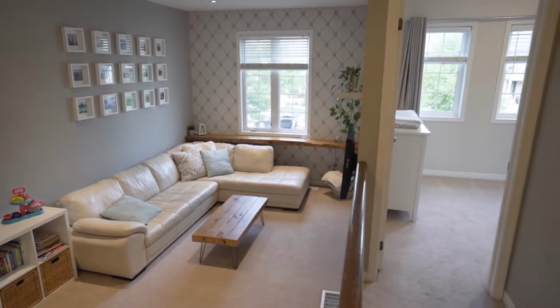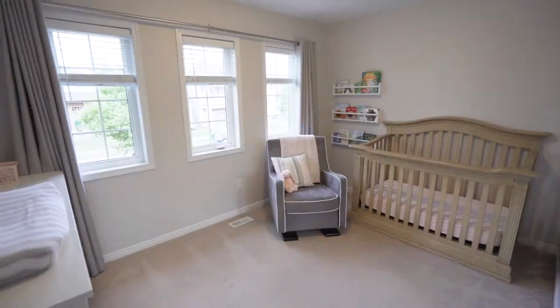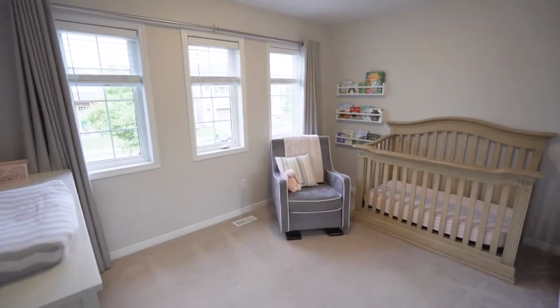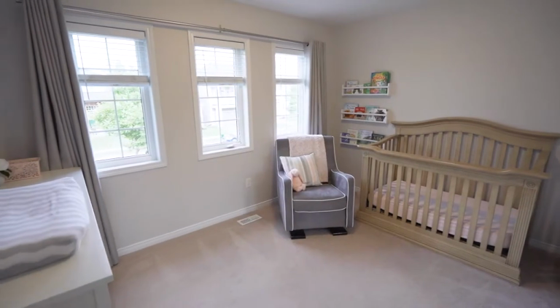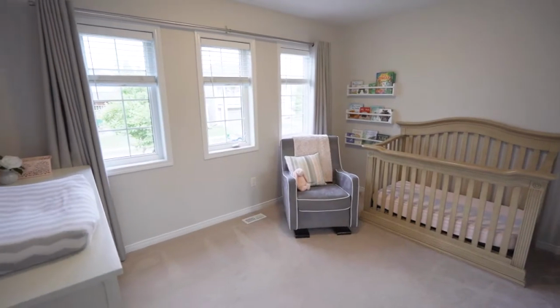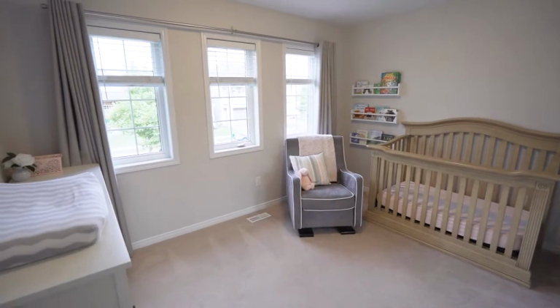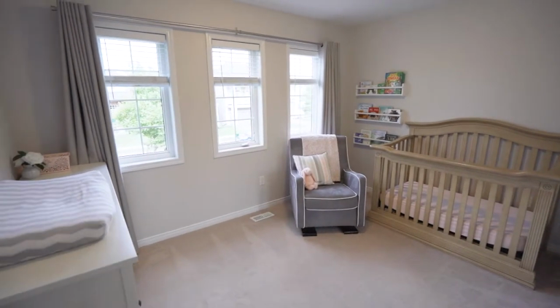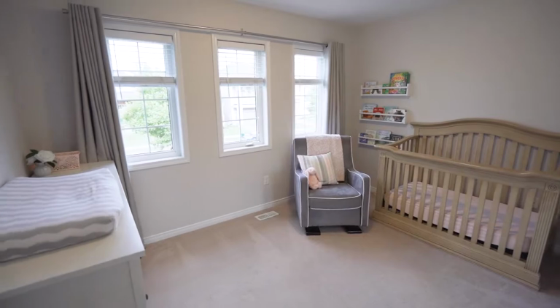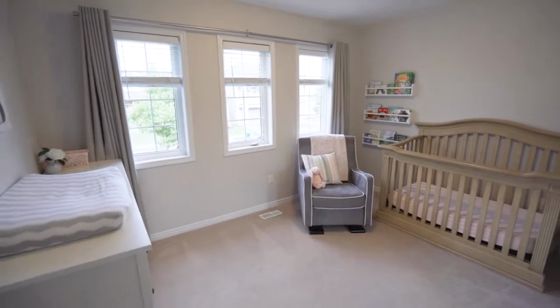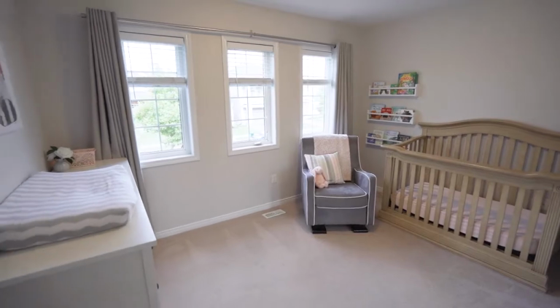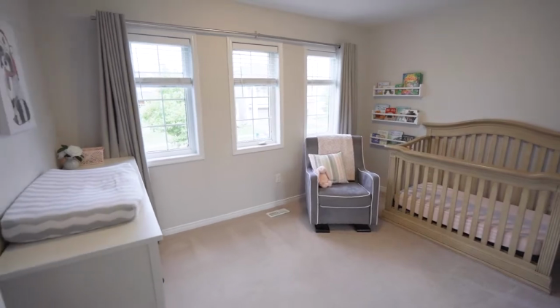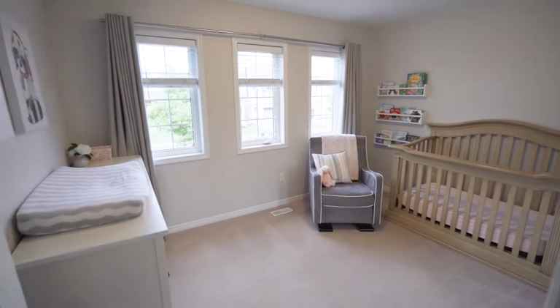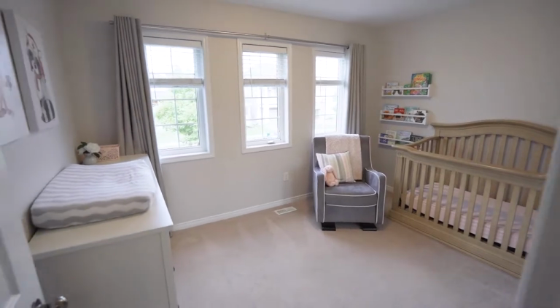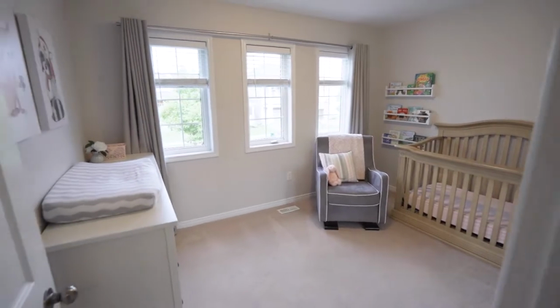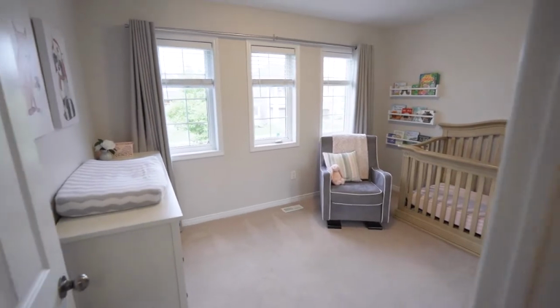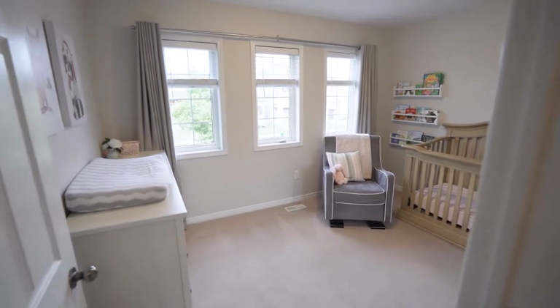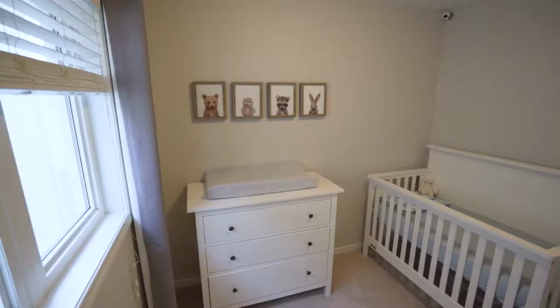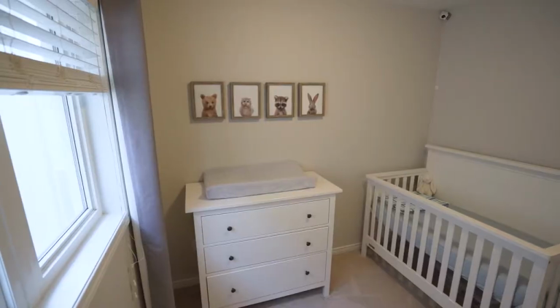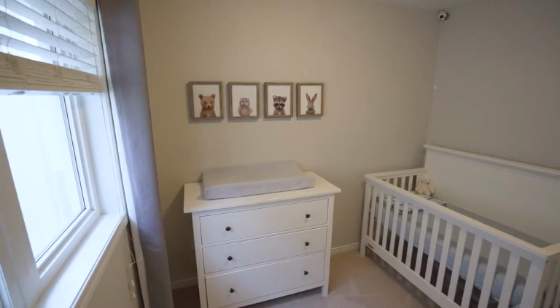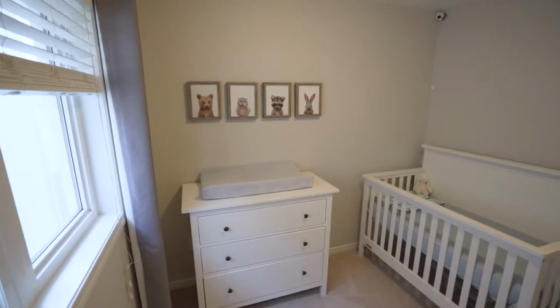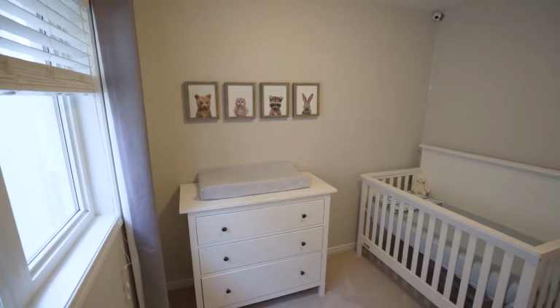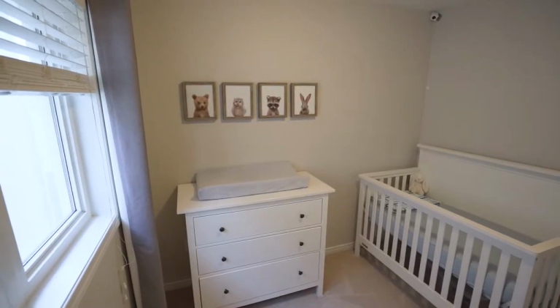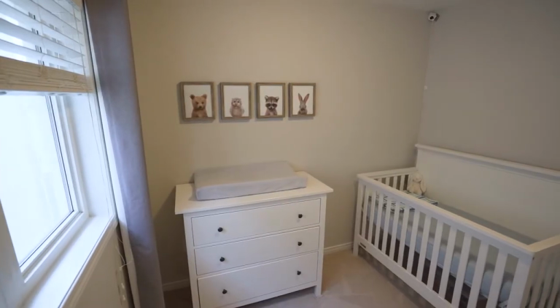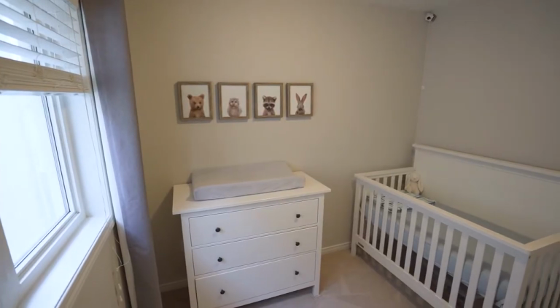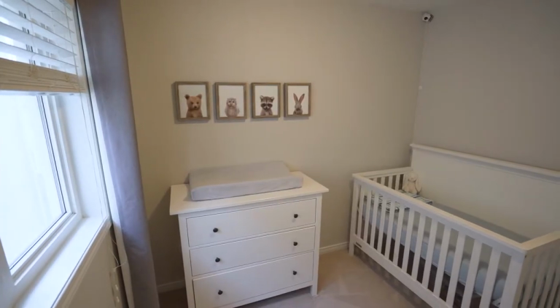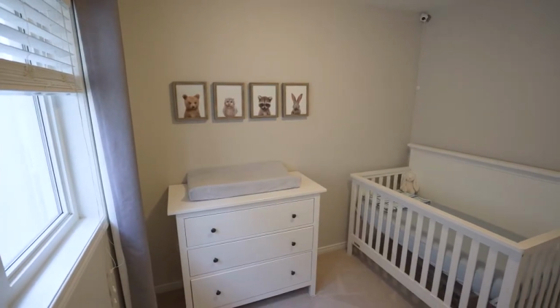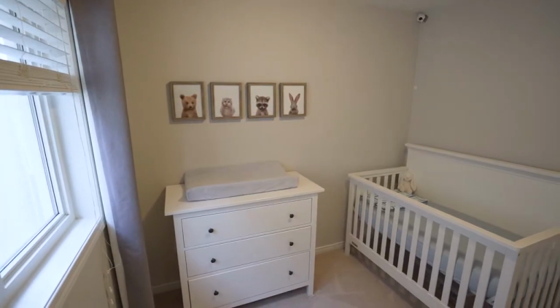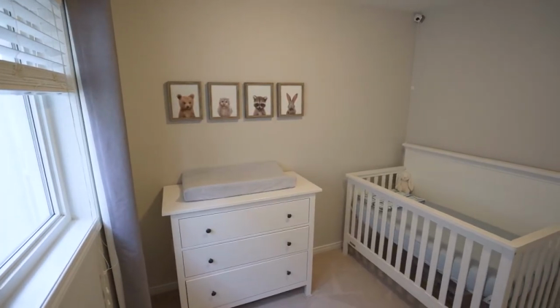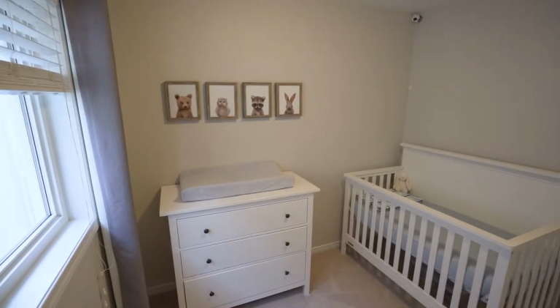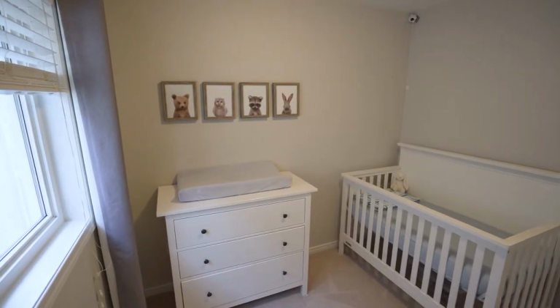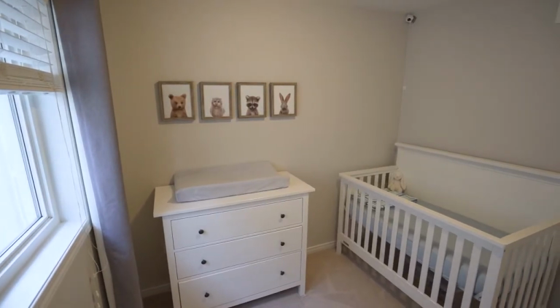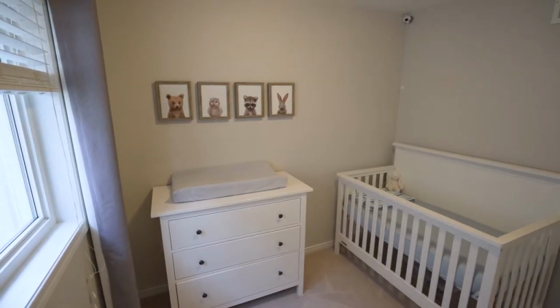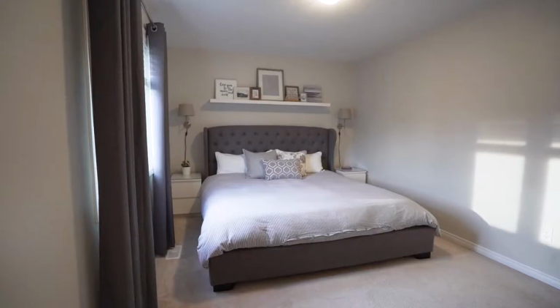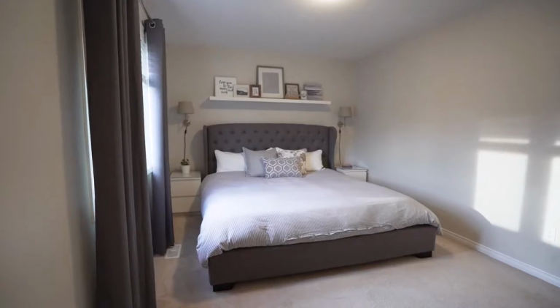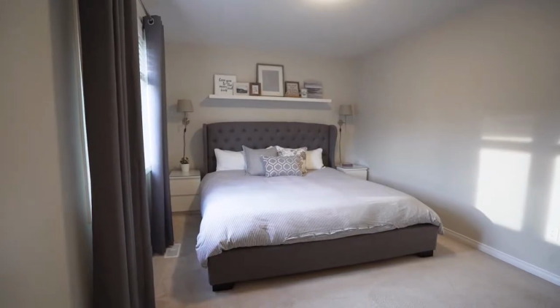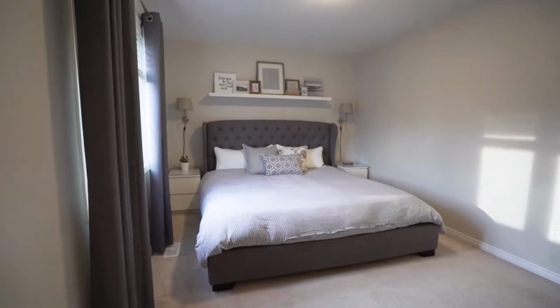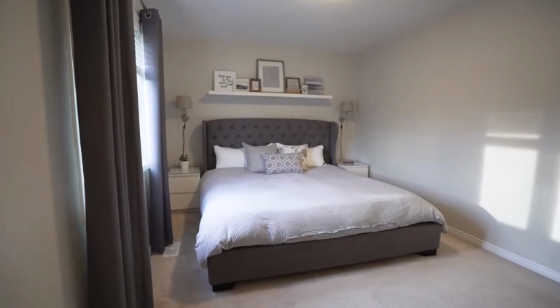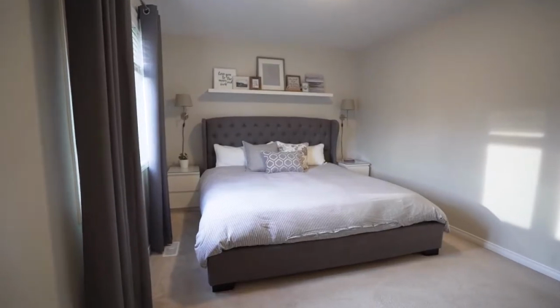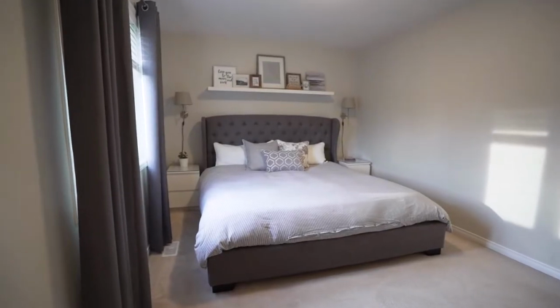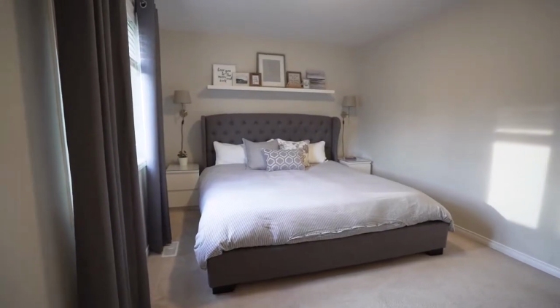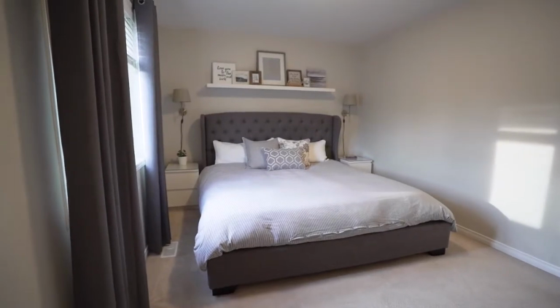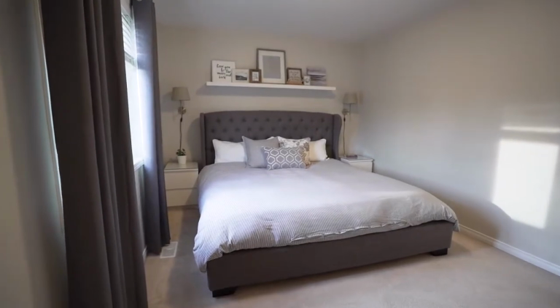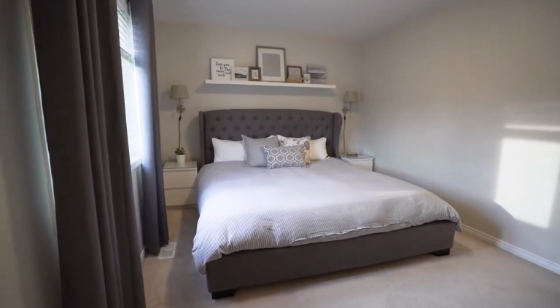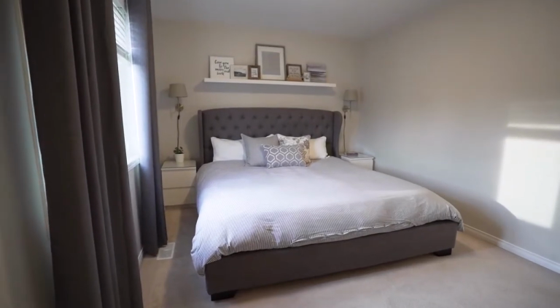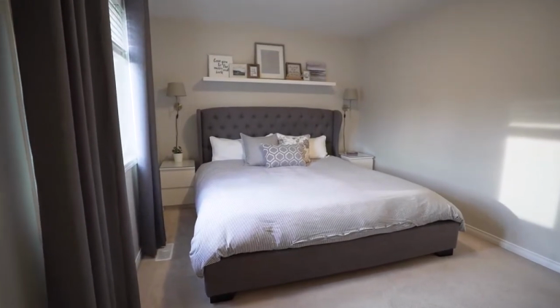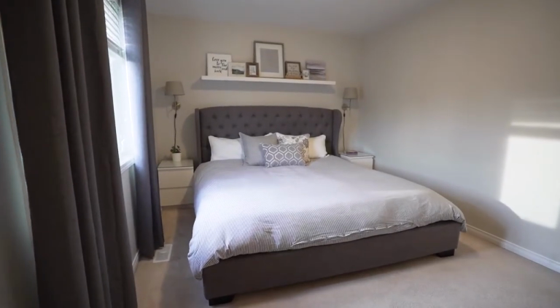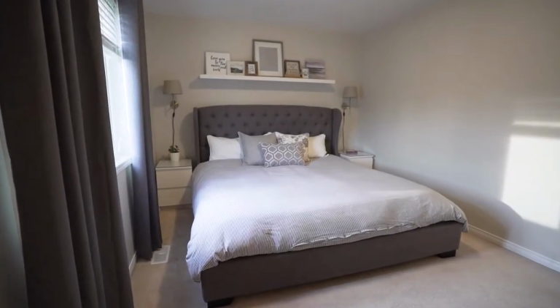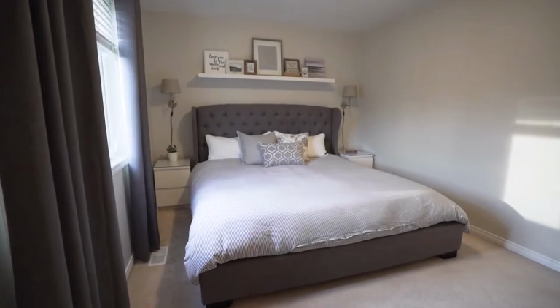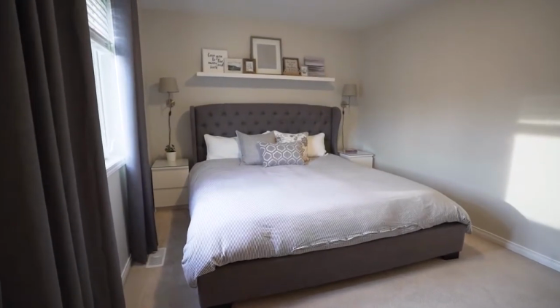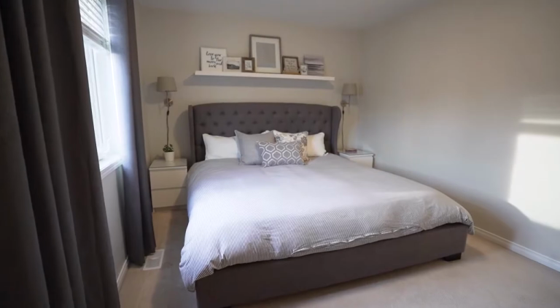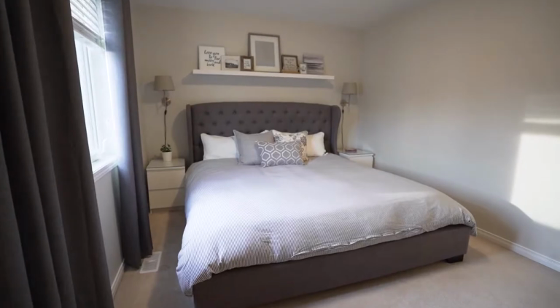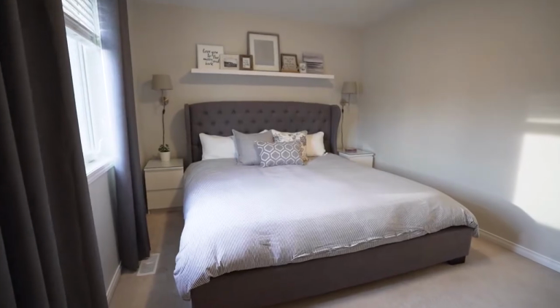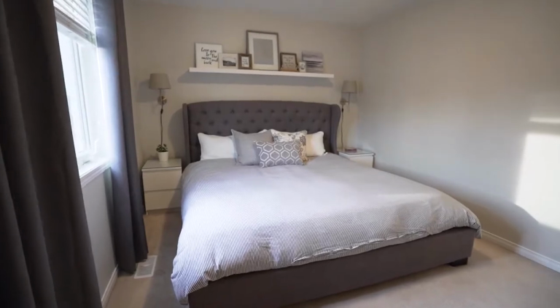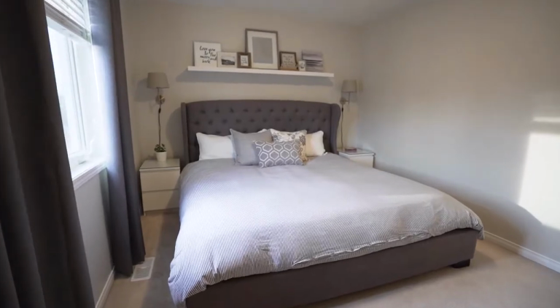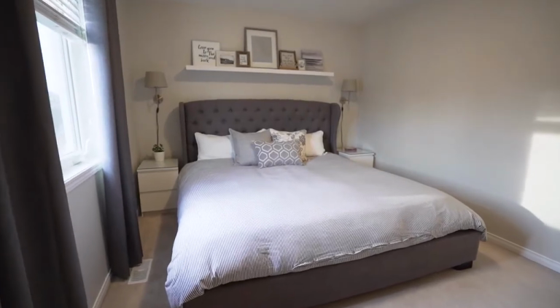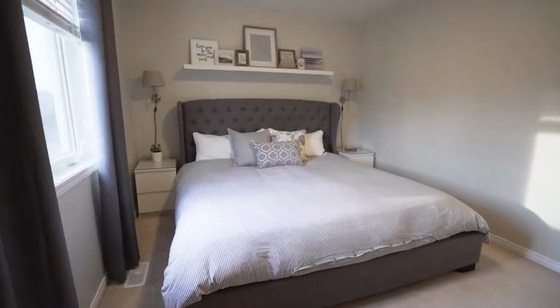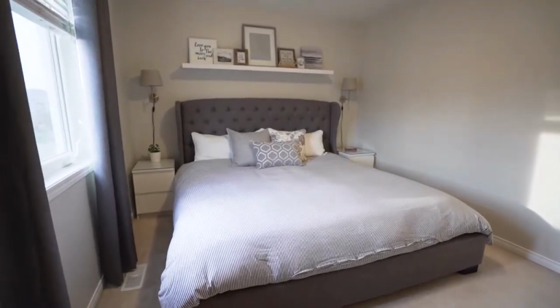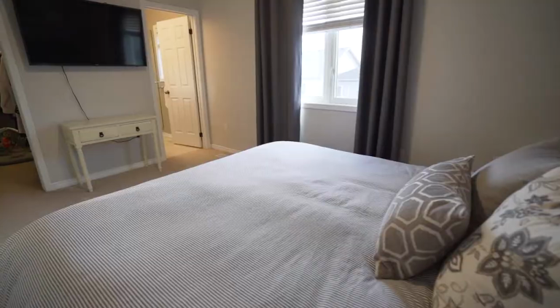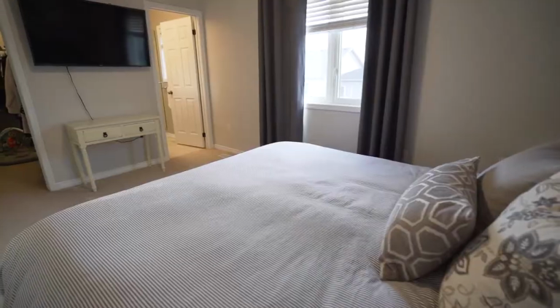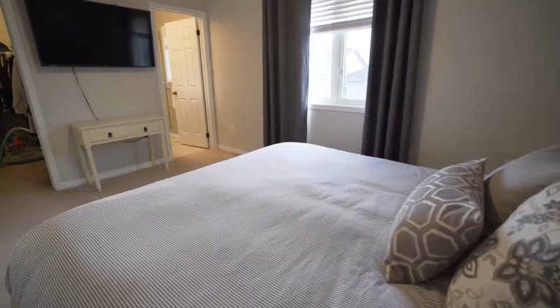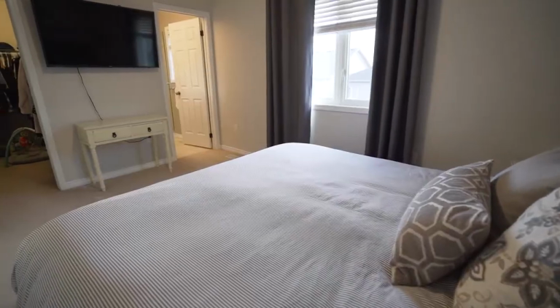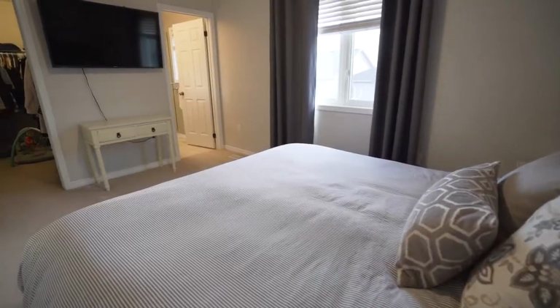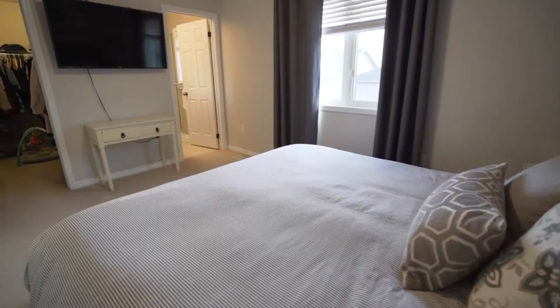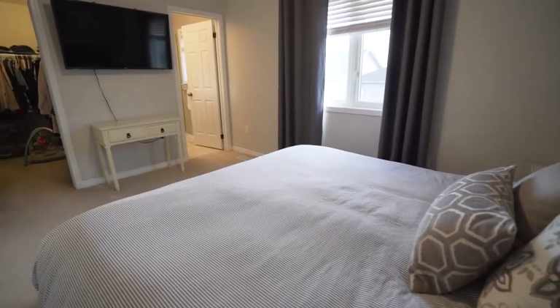That airy living room is open to all three bedrooms, including the large master with deep walk-in closet and ensuite.